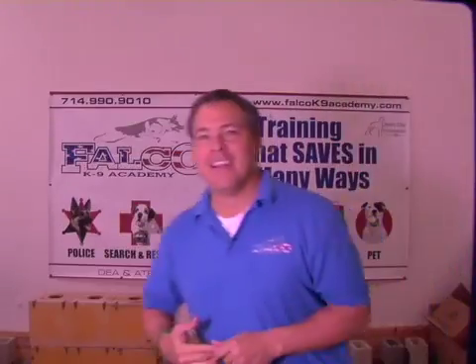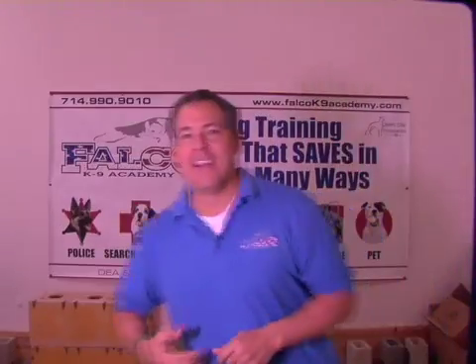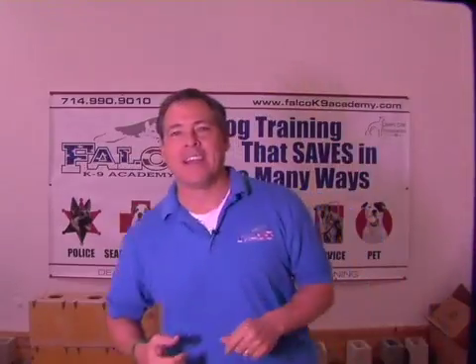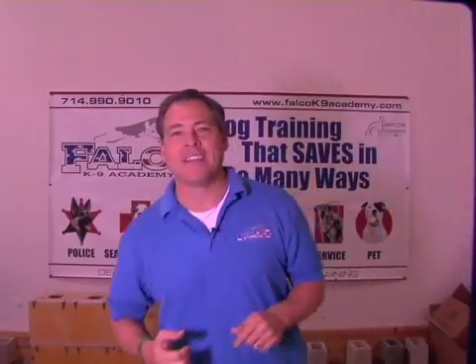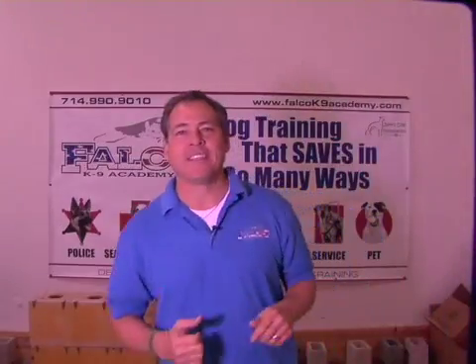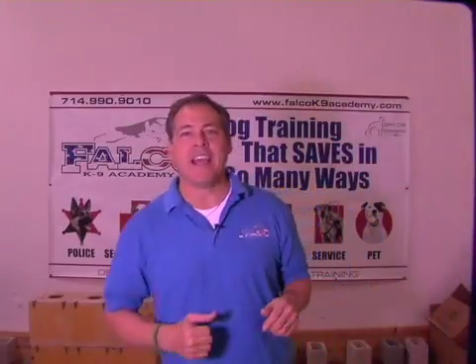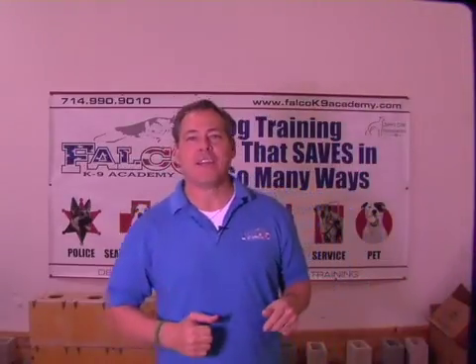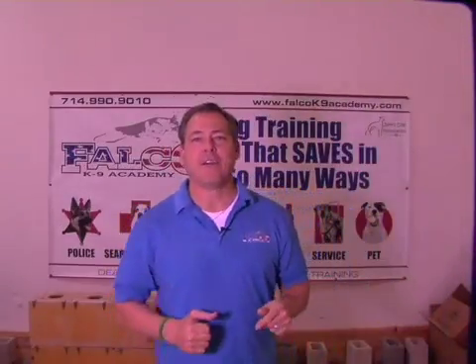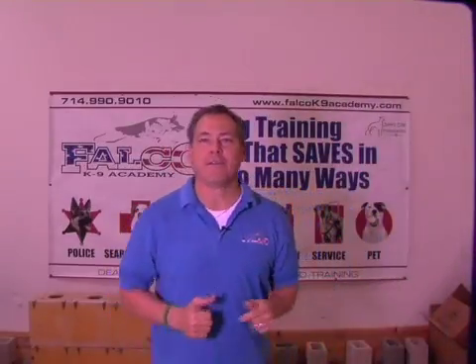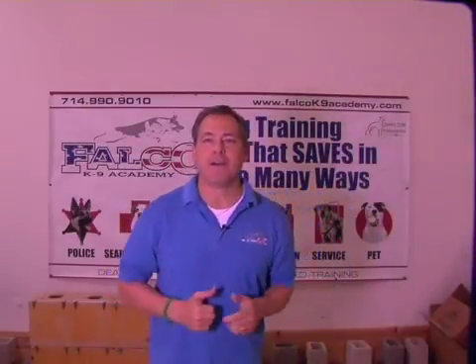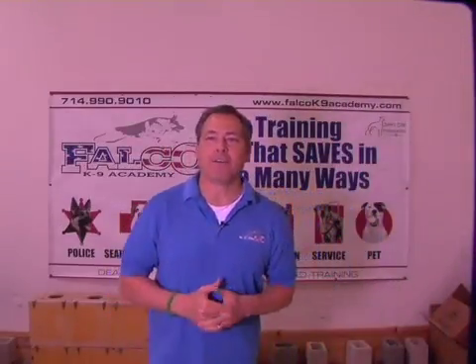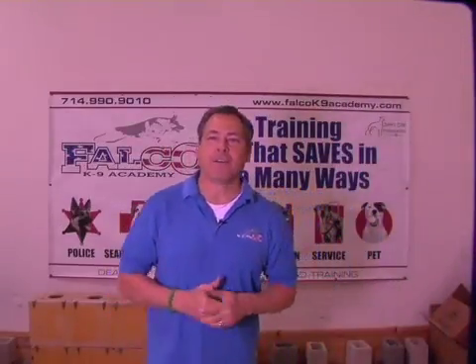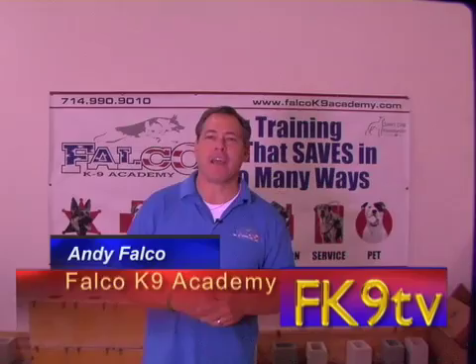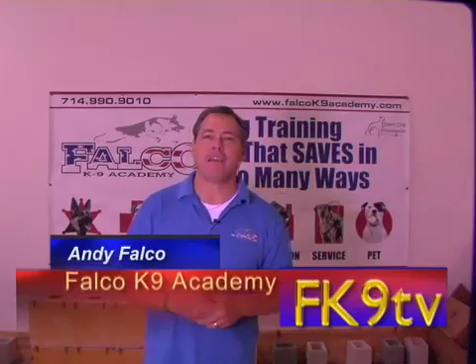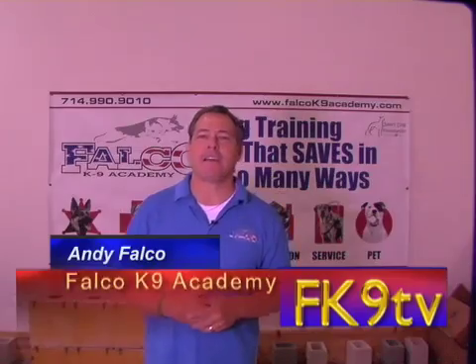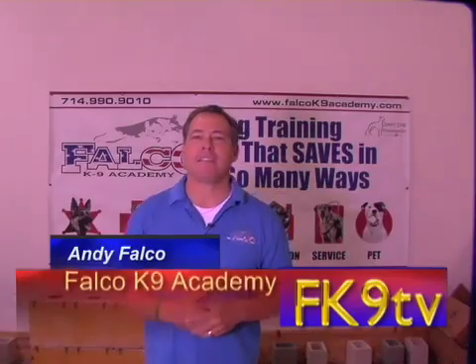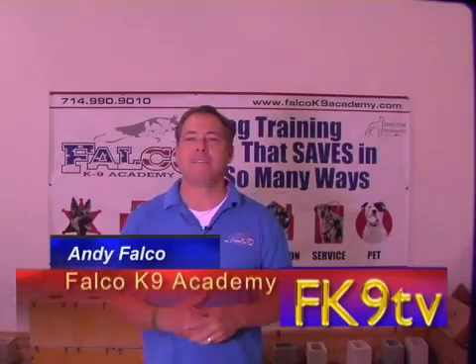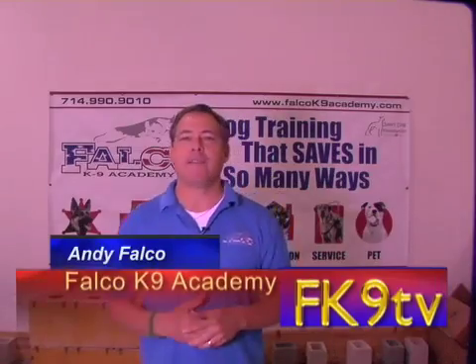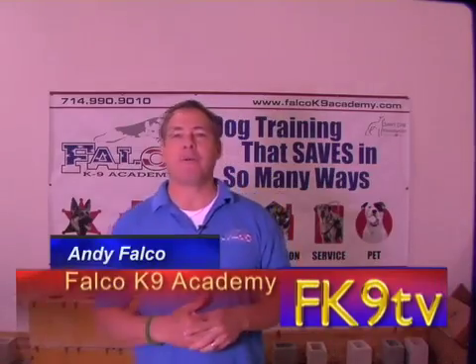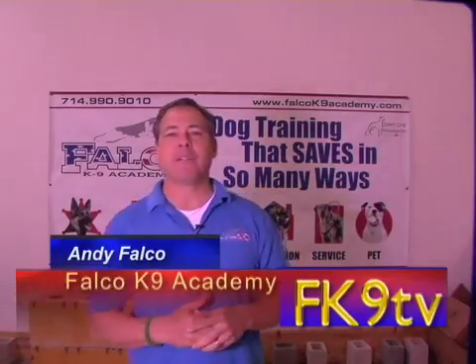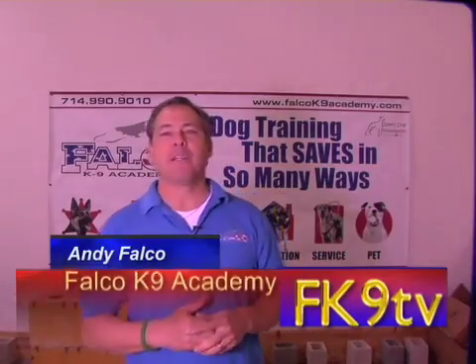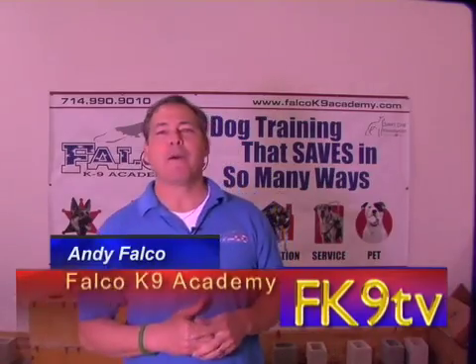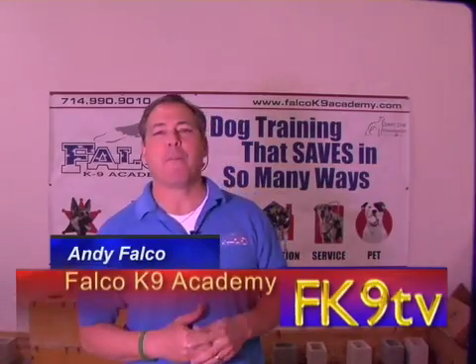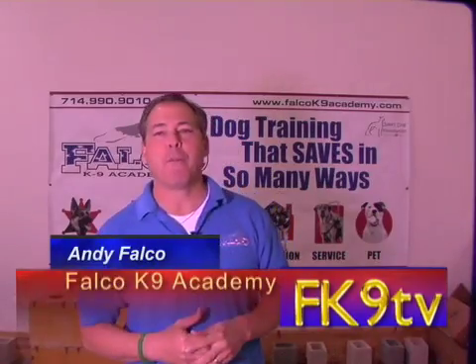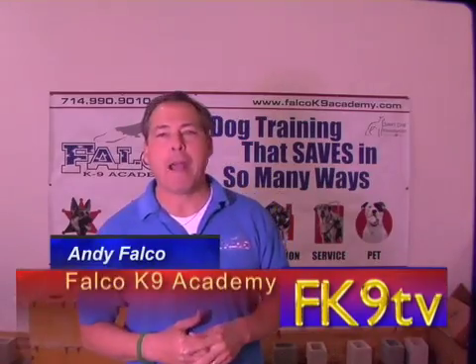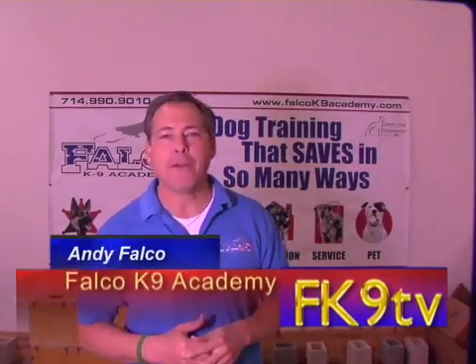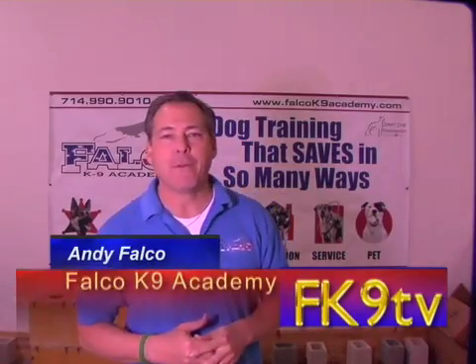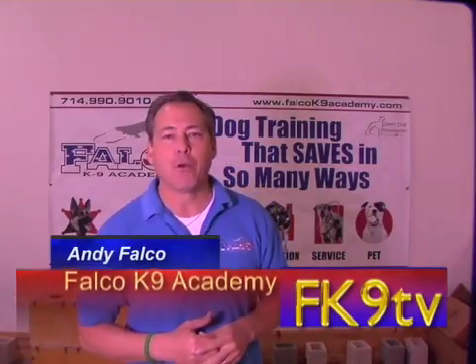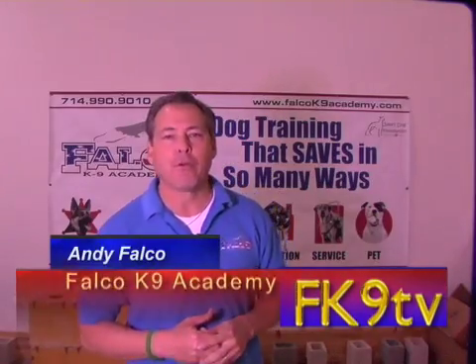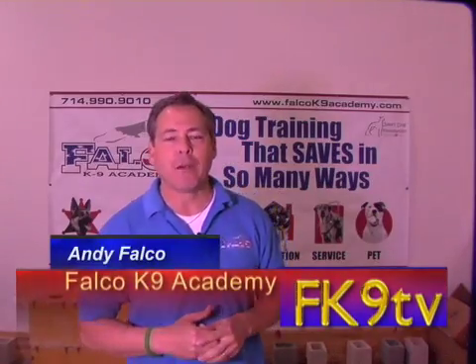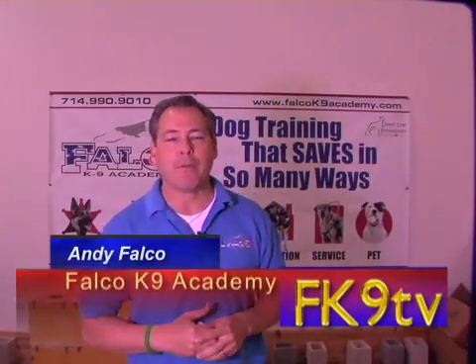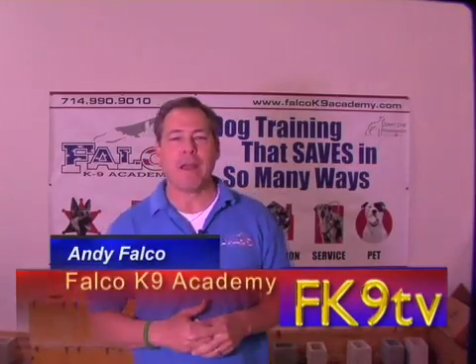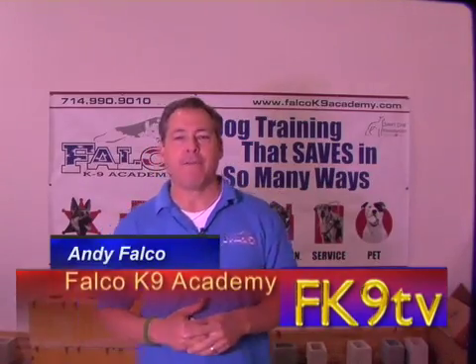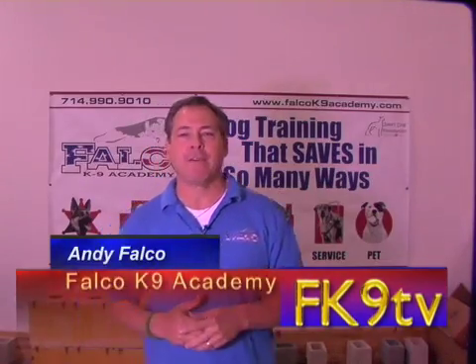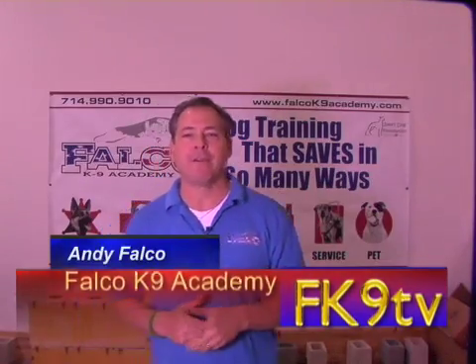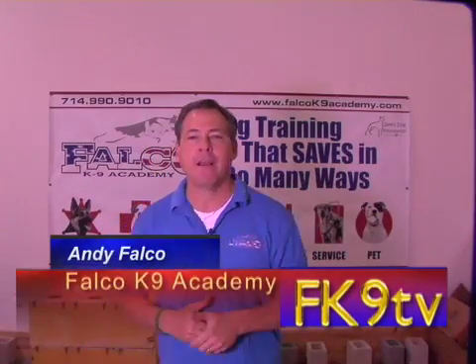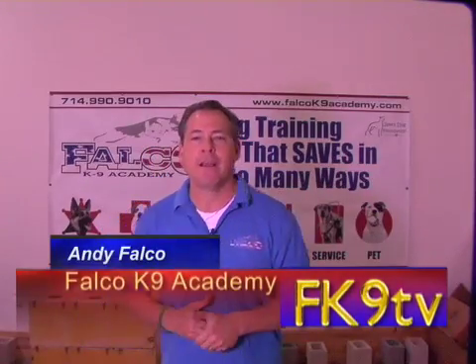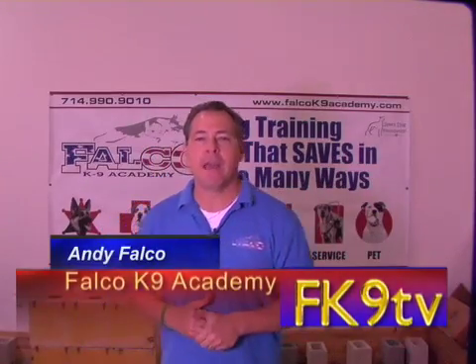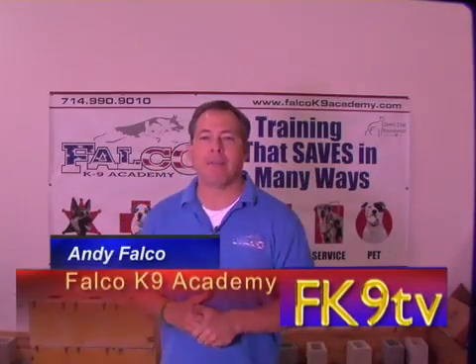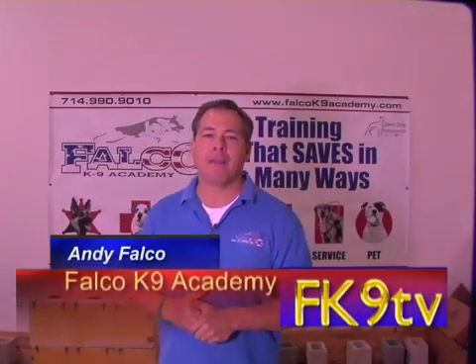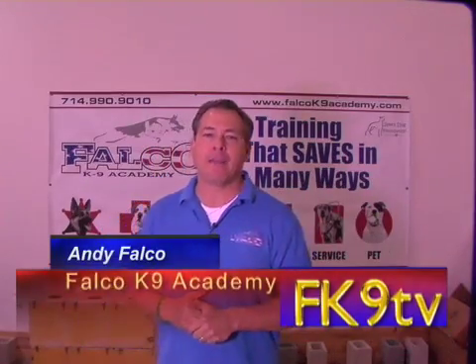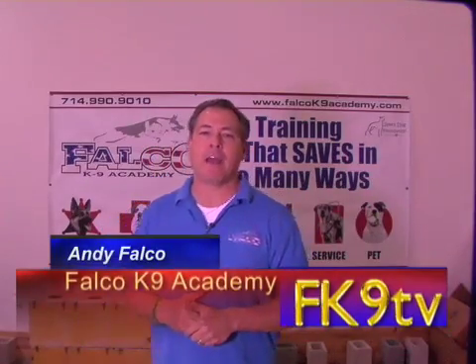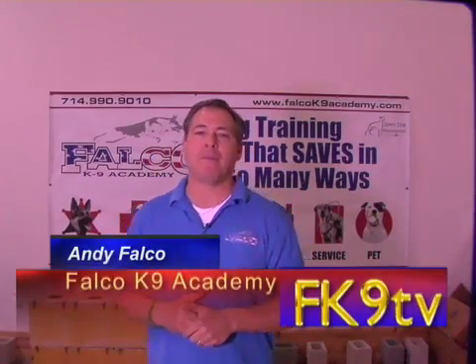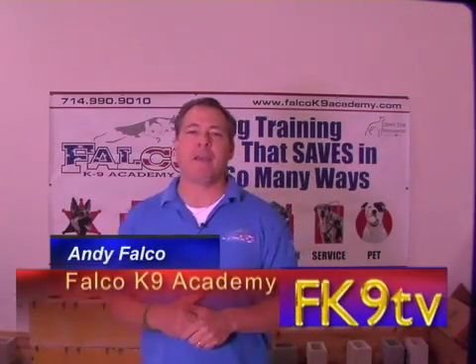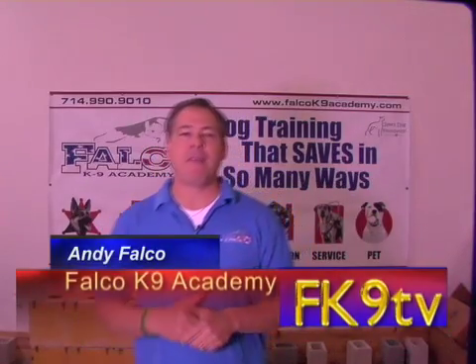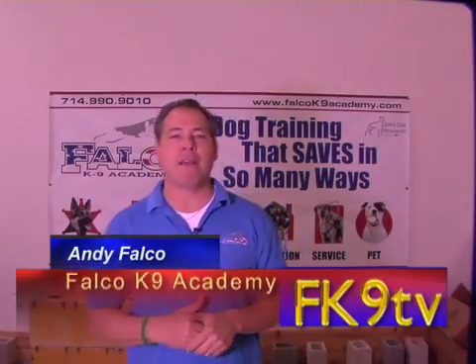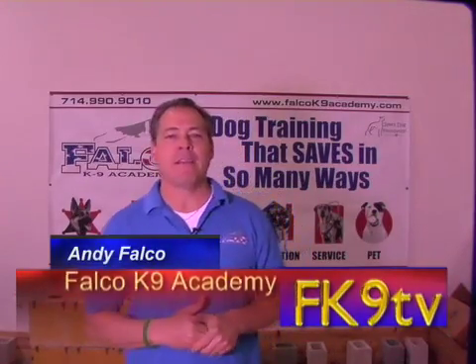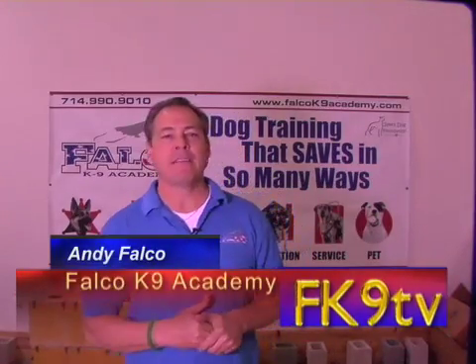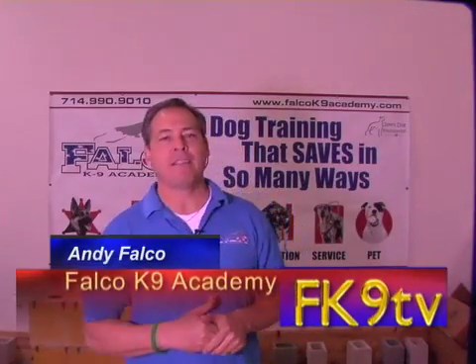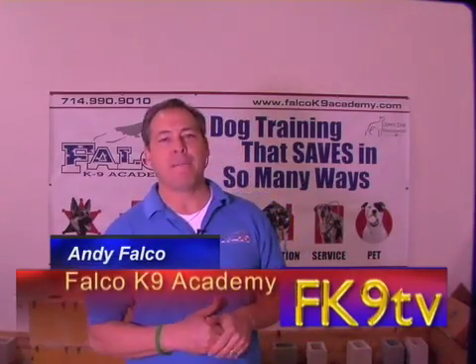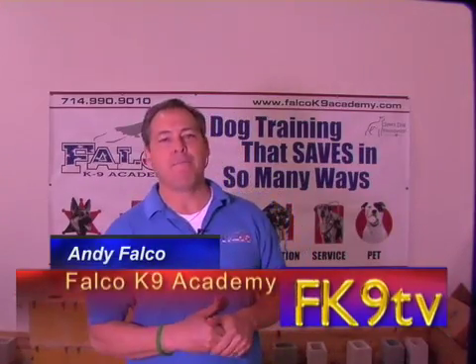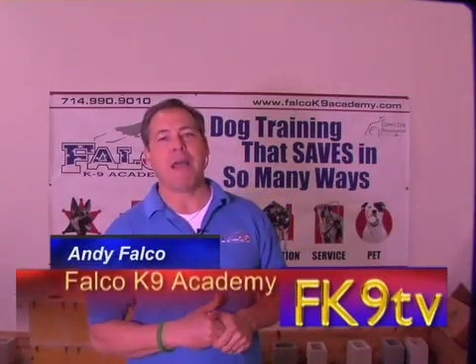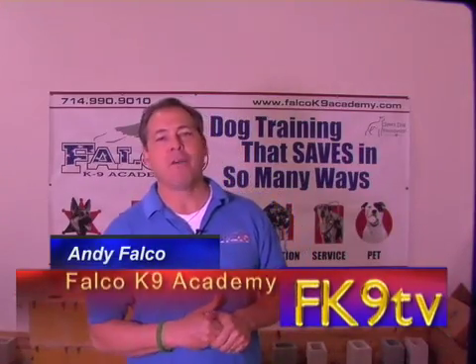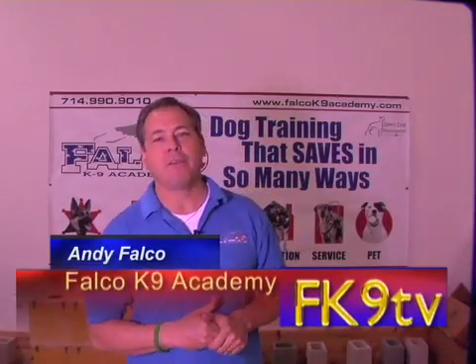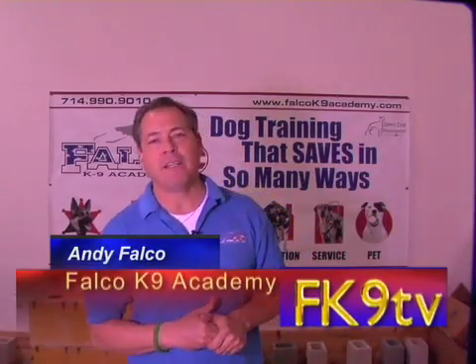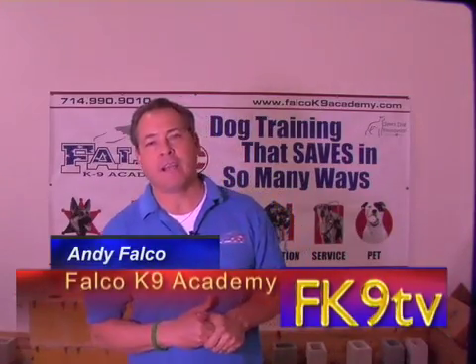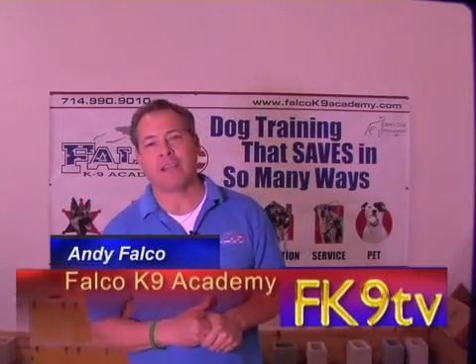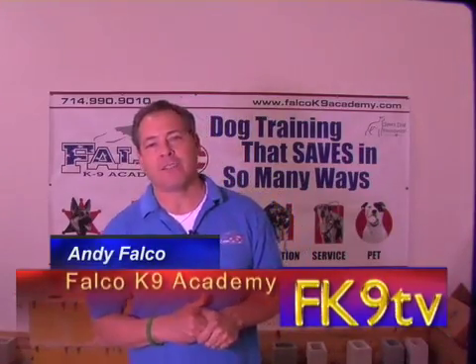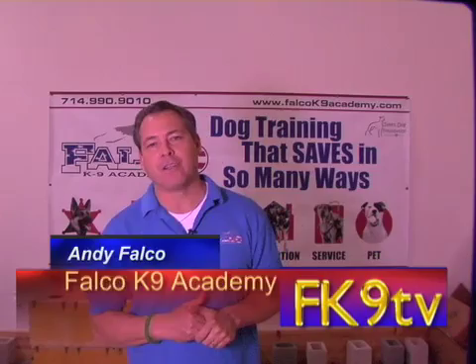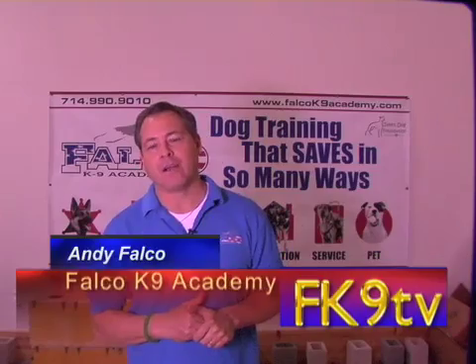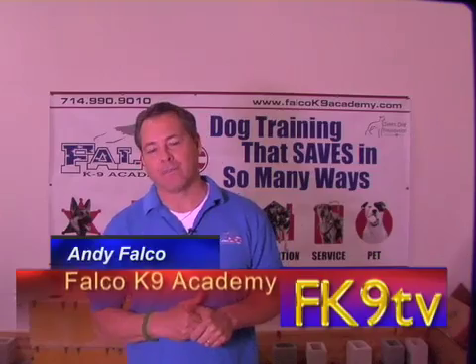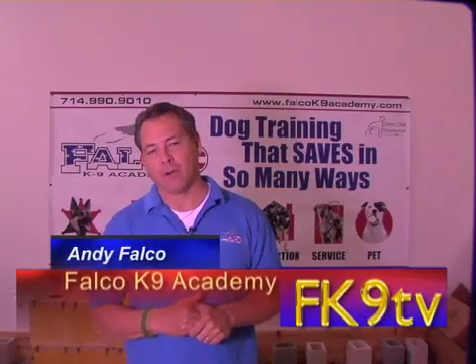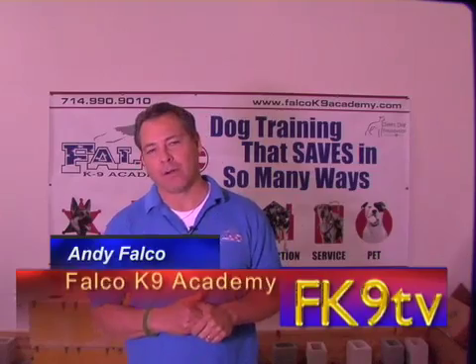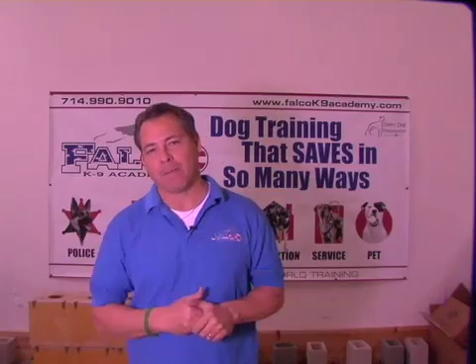Hey guys, it's Andy over at Falco Canine TV. I want to tell you about a brand new program we have here at the Academy, and that is the Biodetection Dog Program.